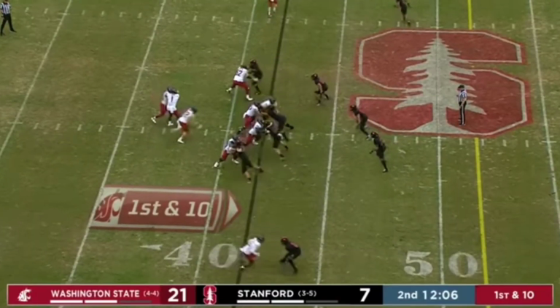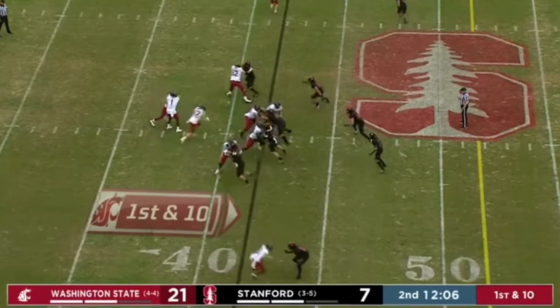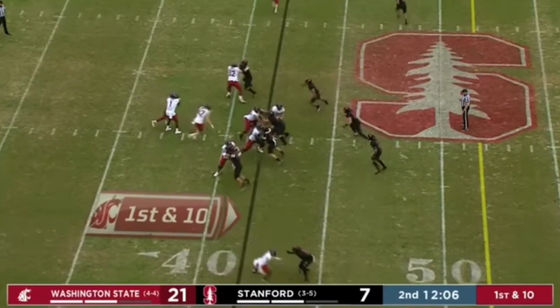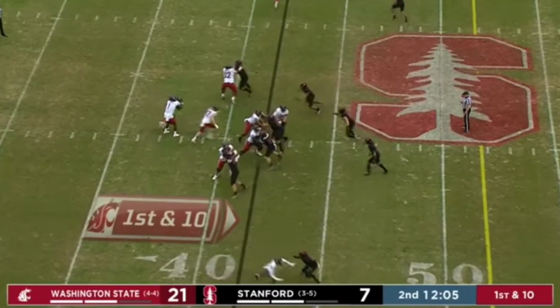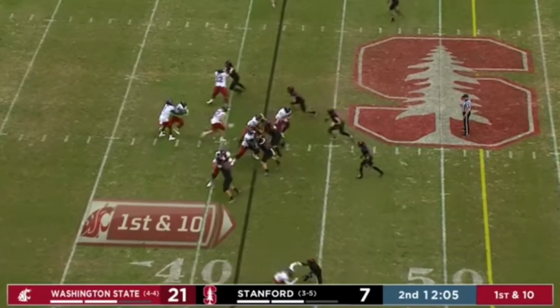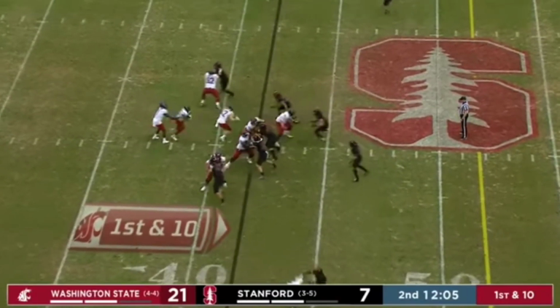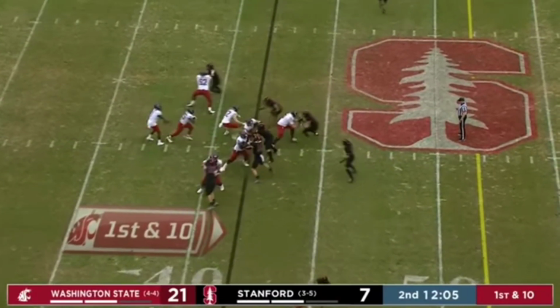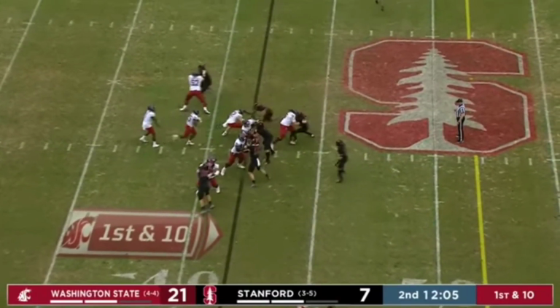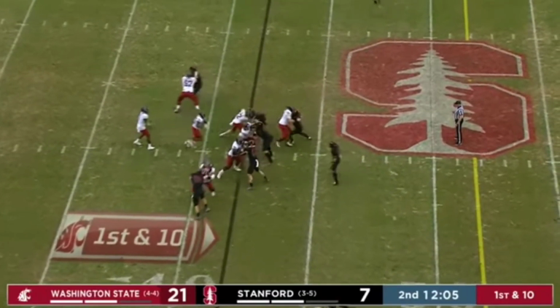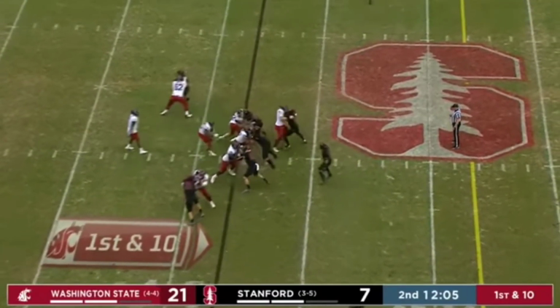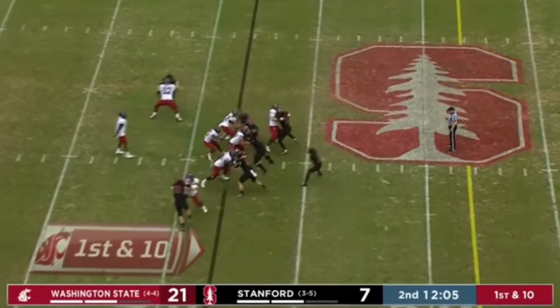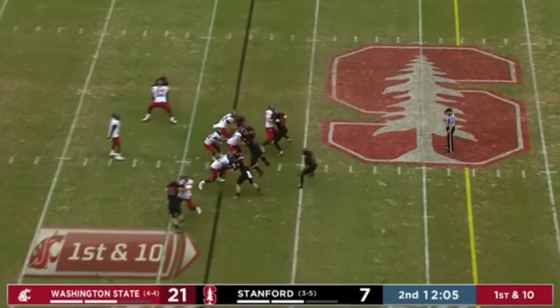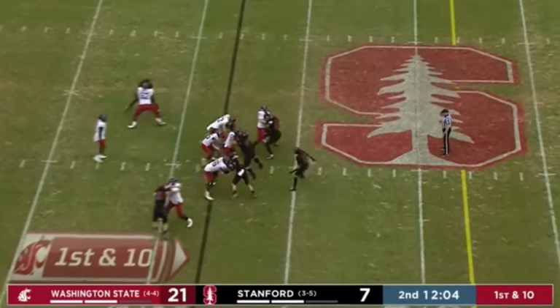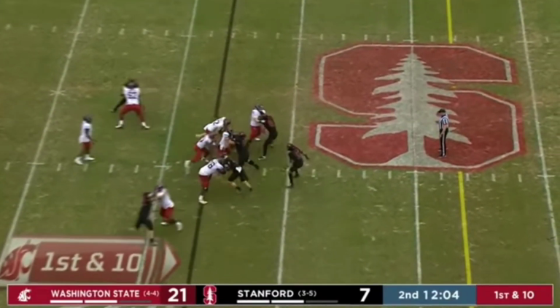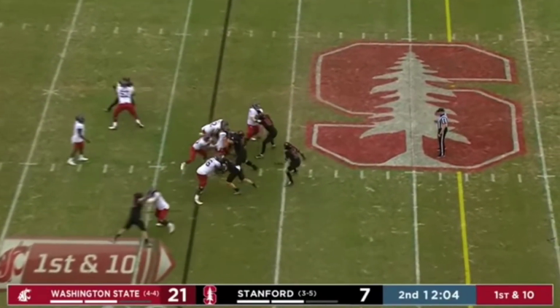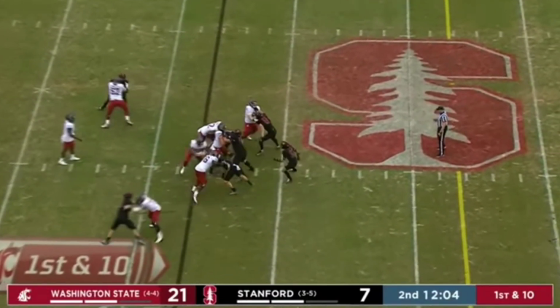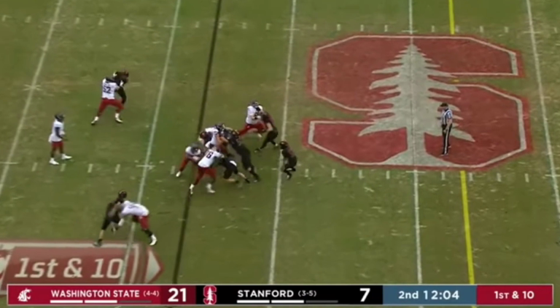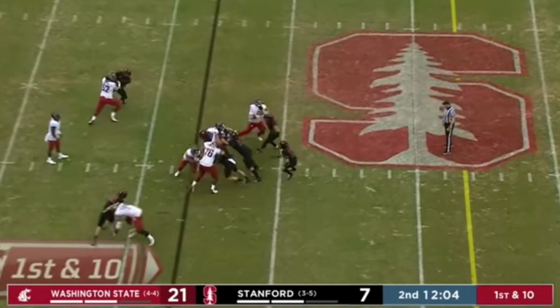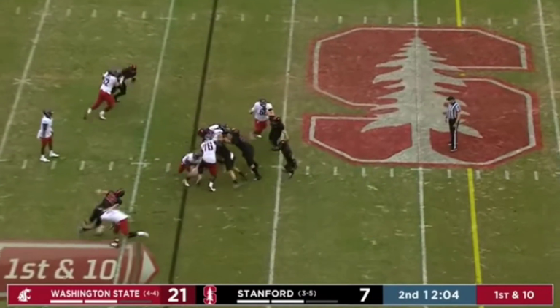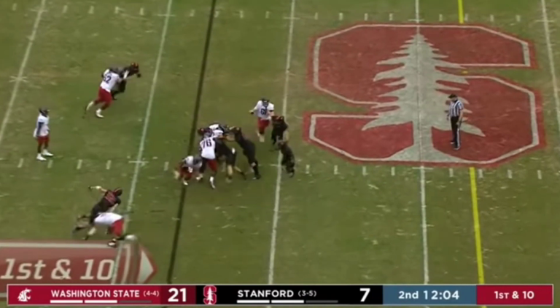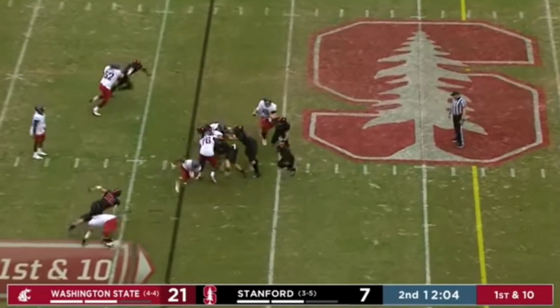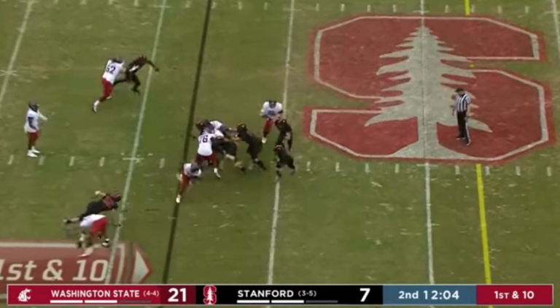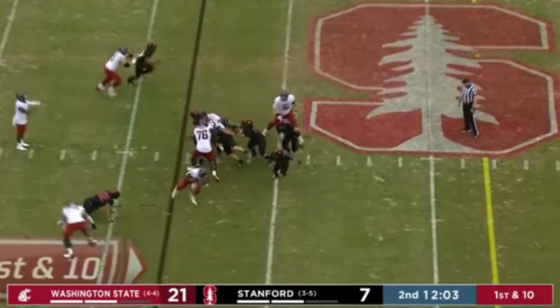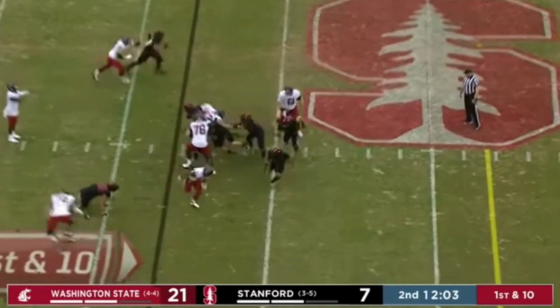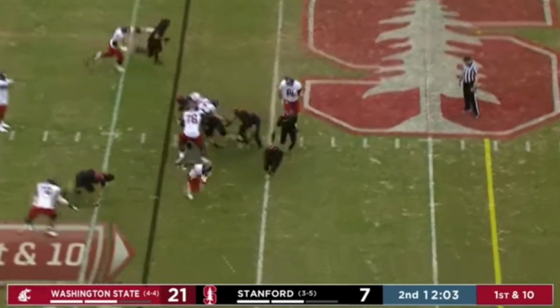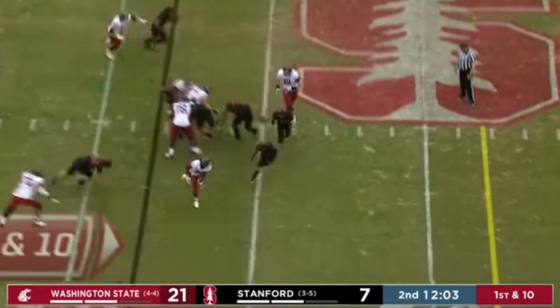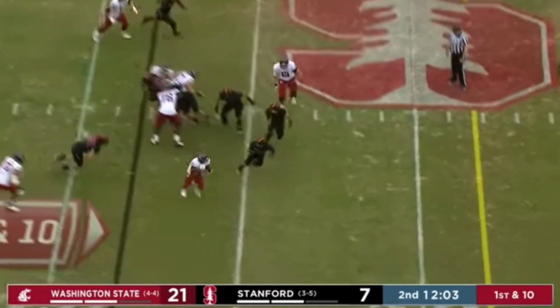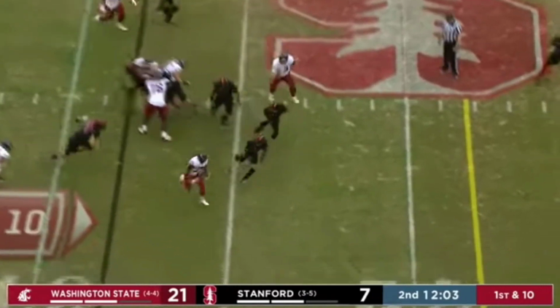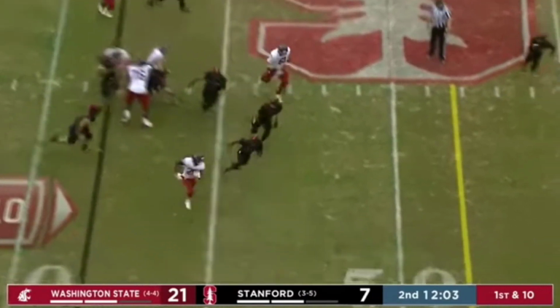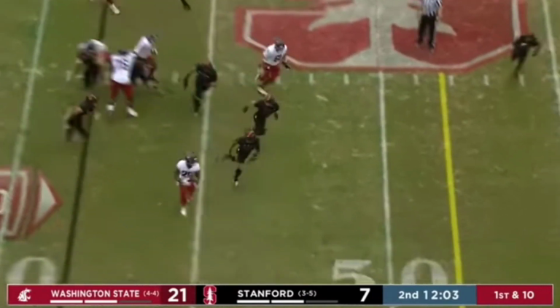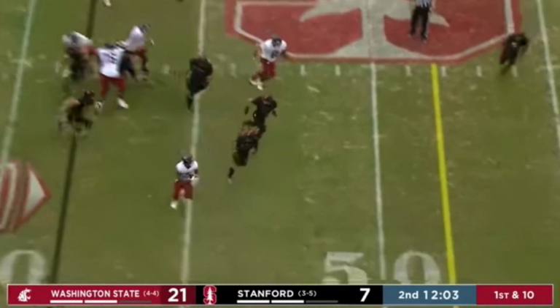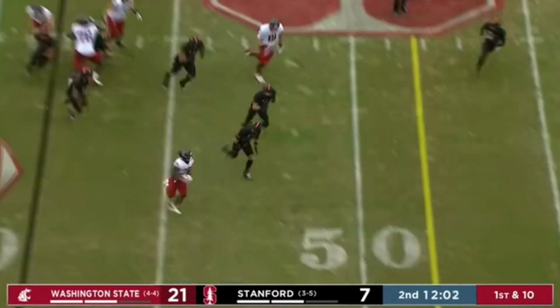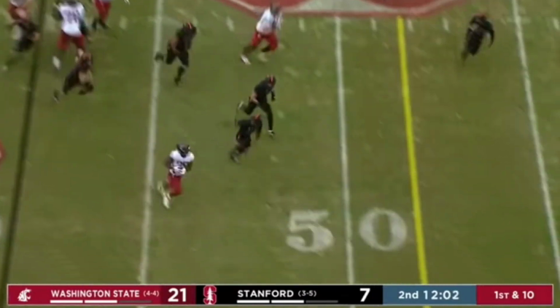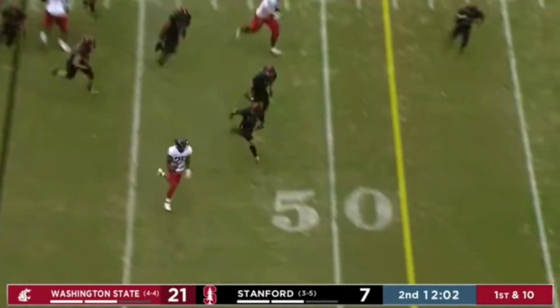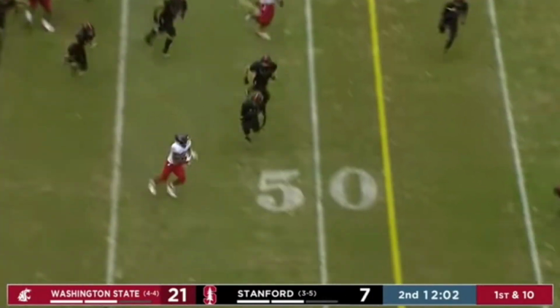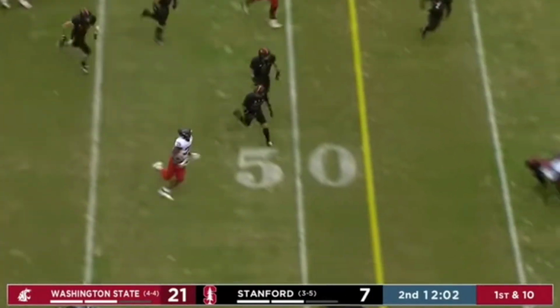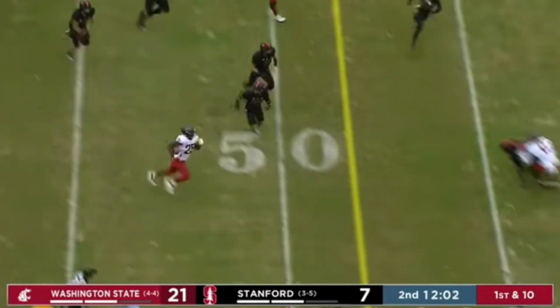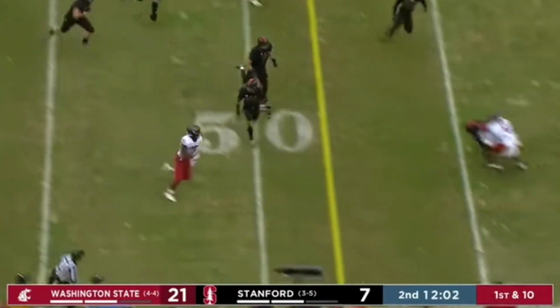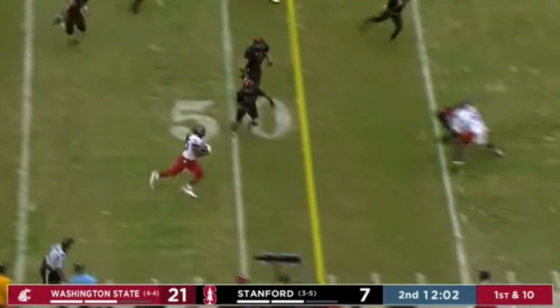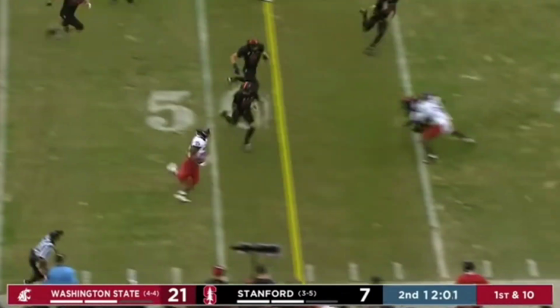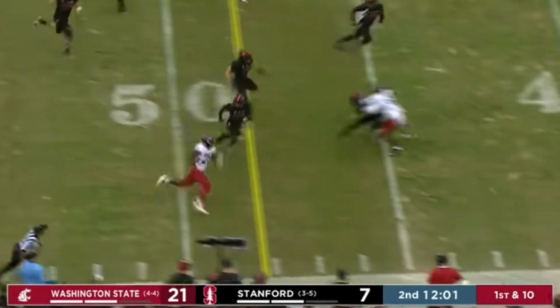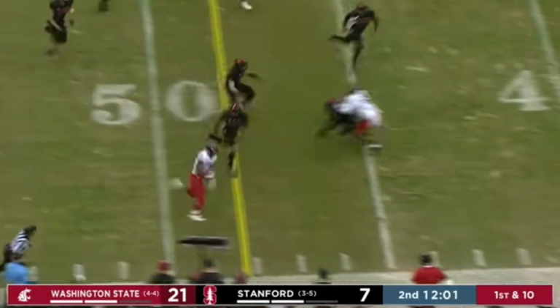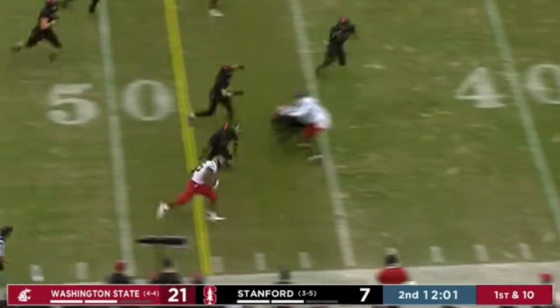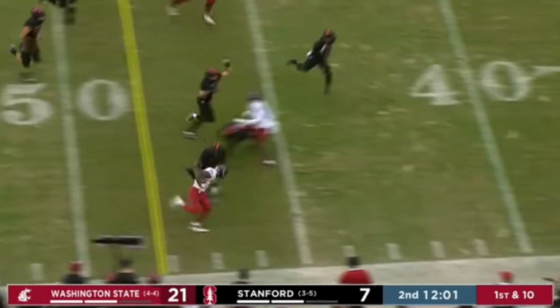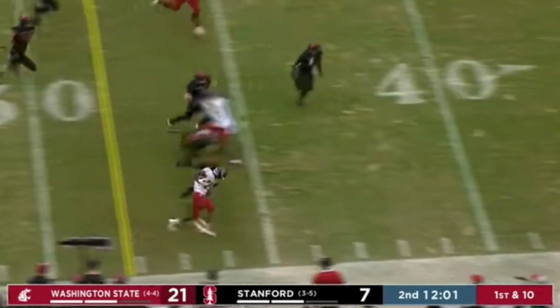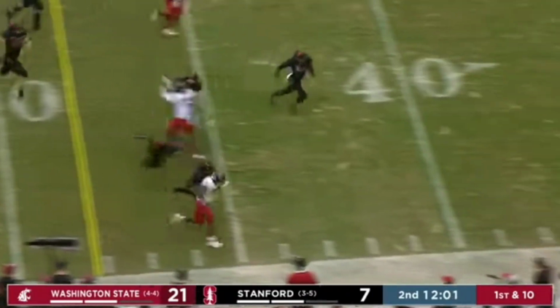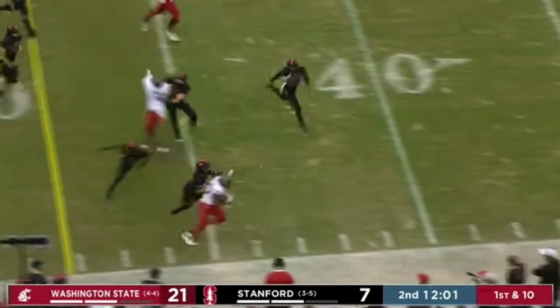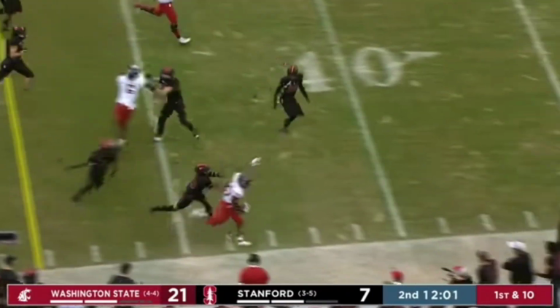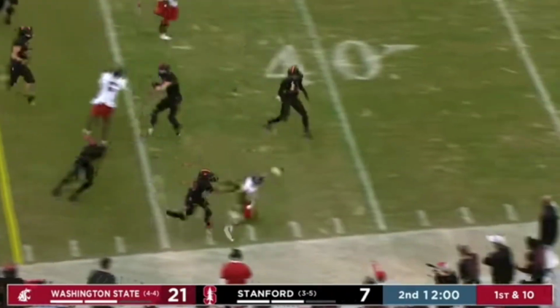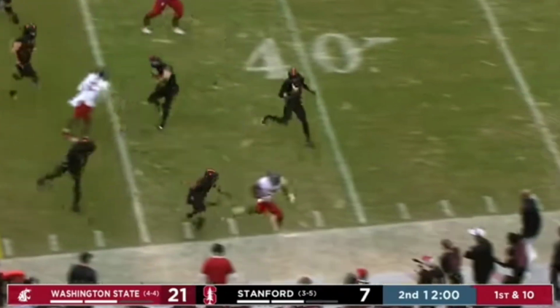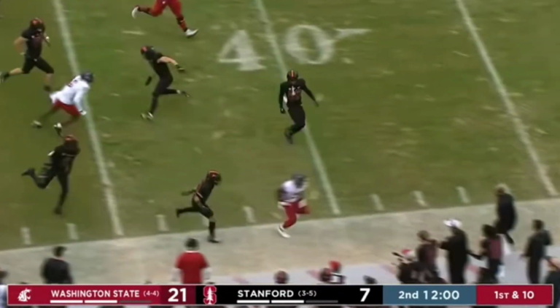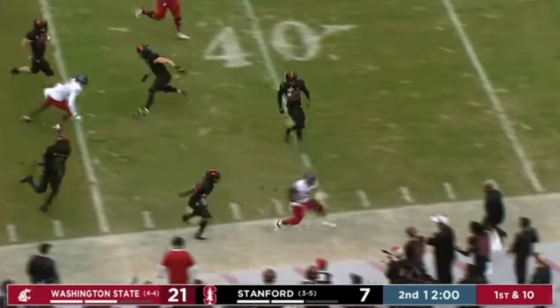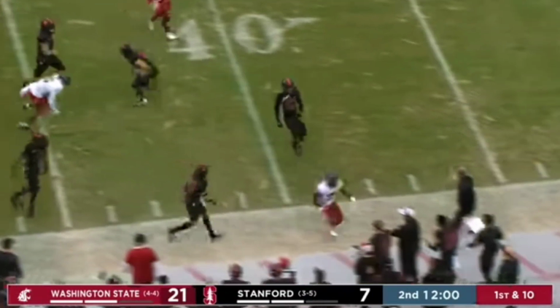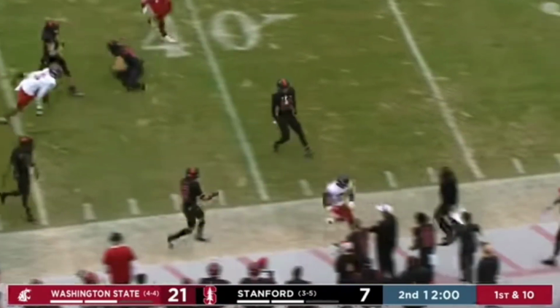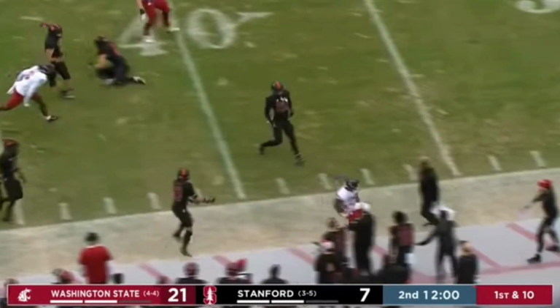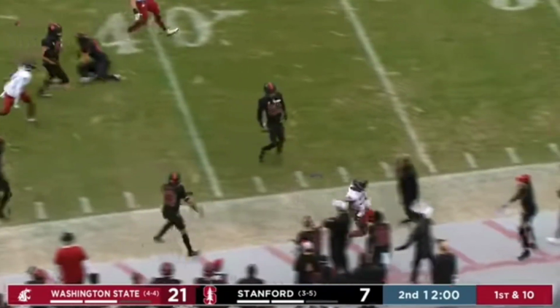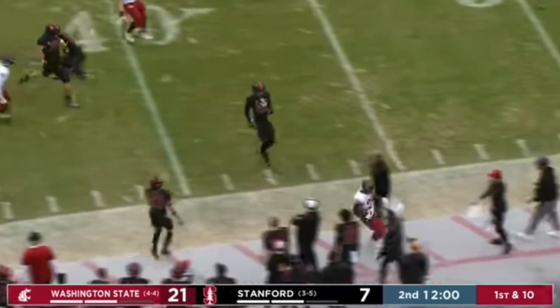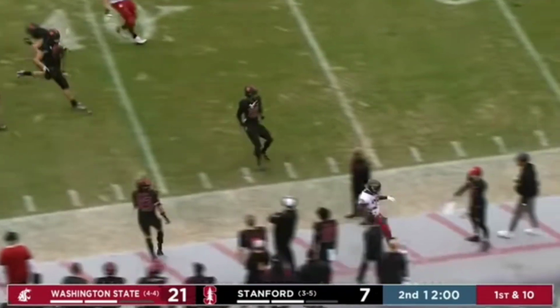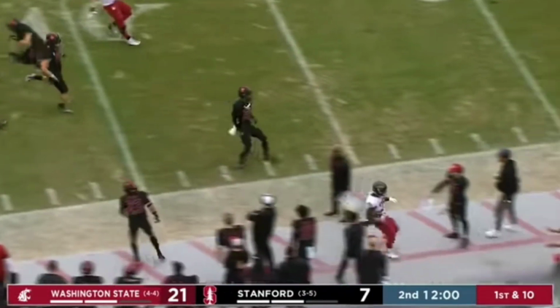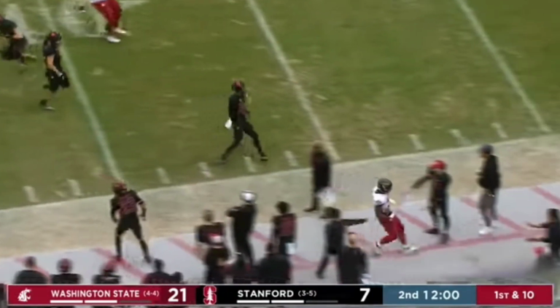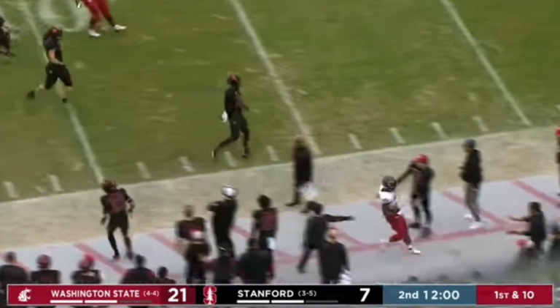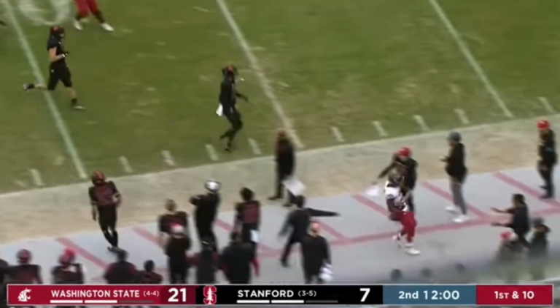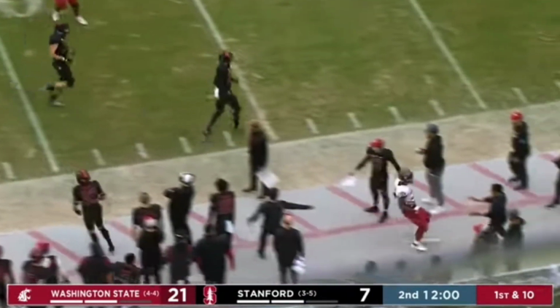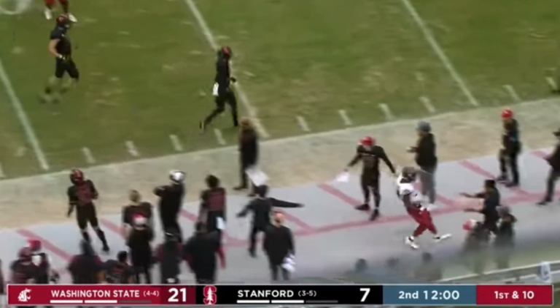Cam Ward in the game. Straight ahead. Nakia Watson looking for a hole, and the patience pays off and he's run out of bounds.